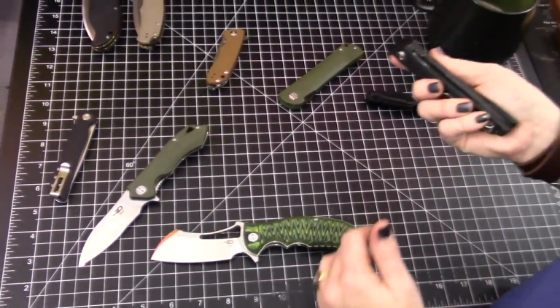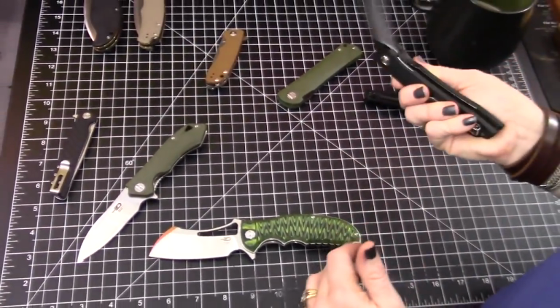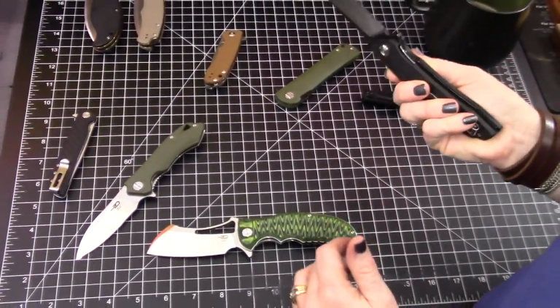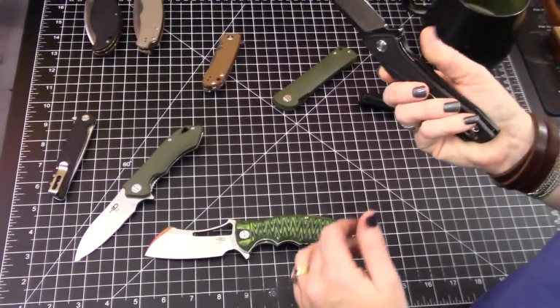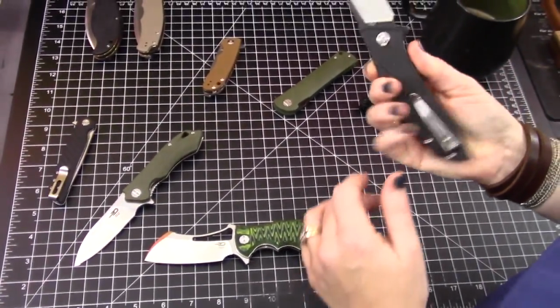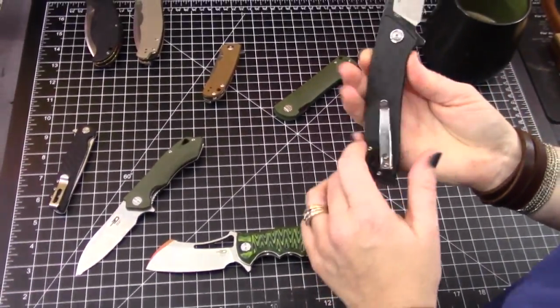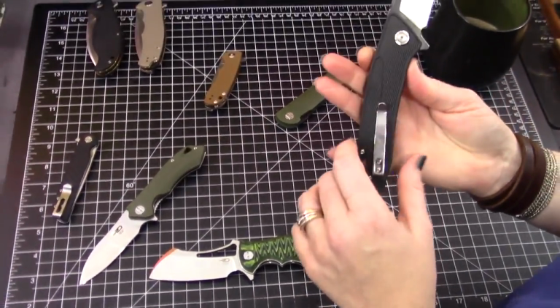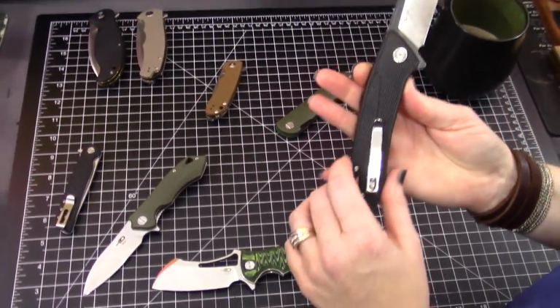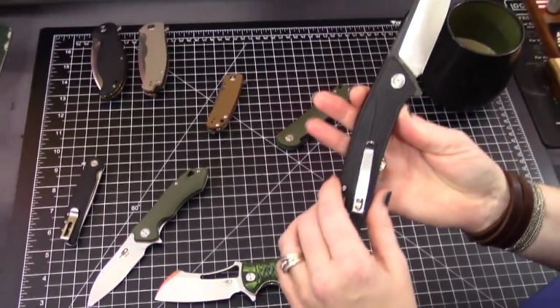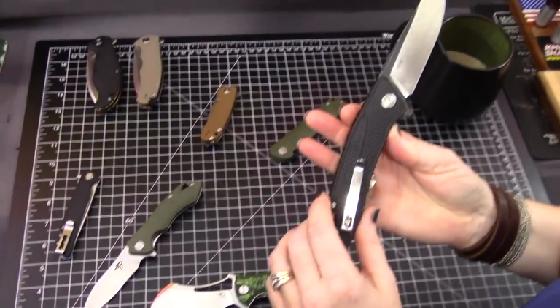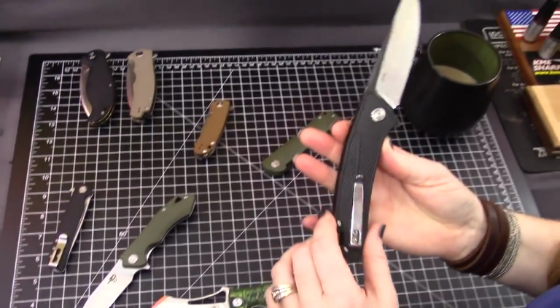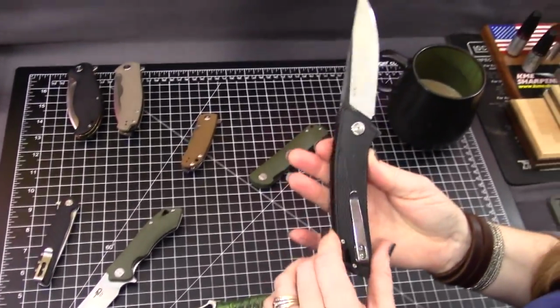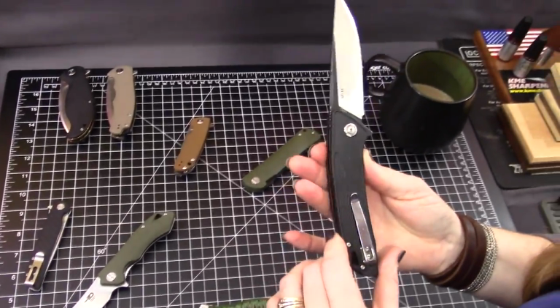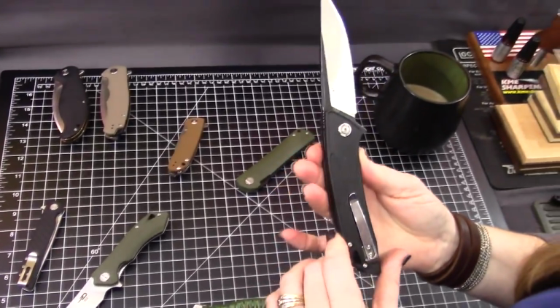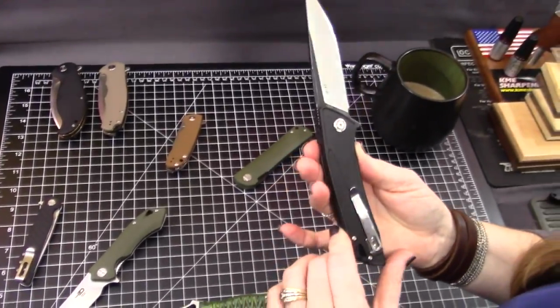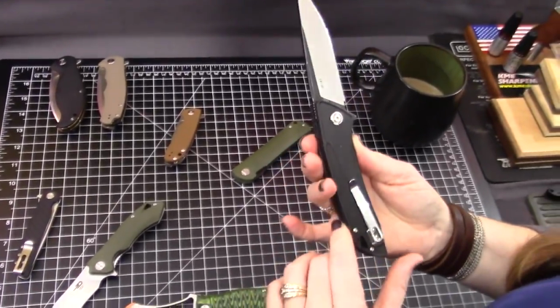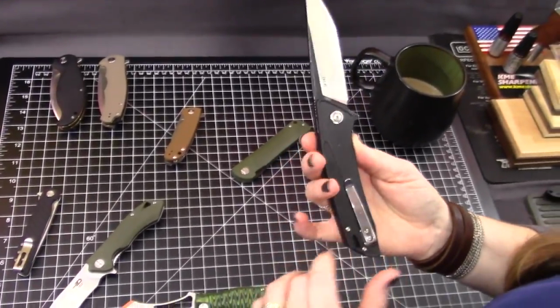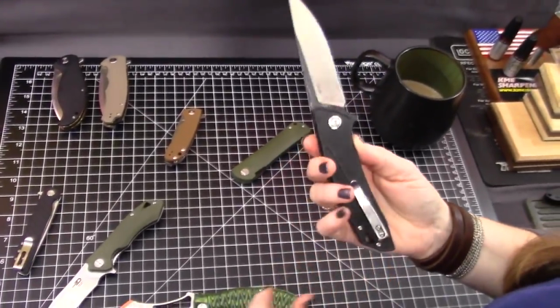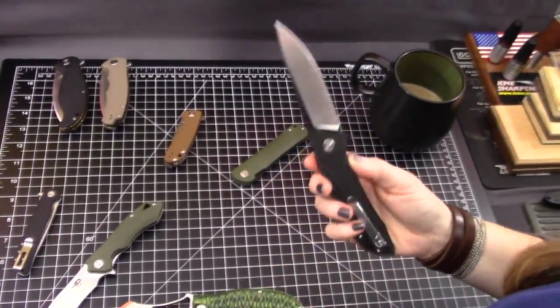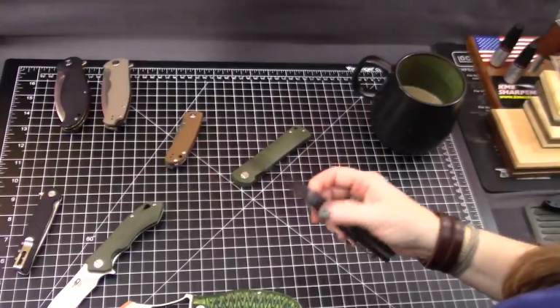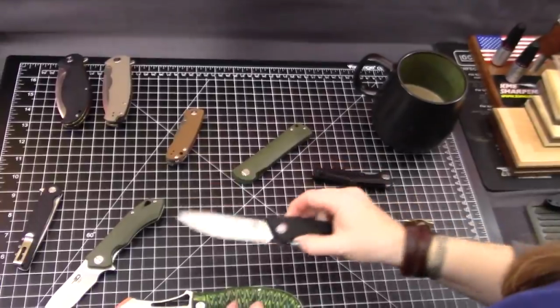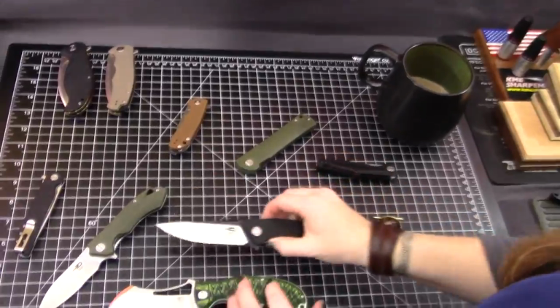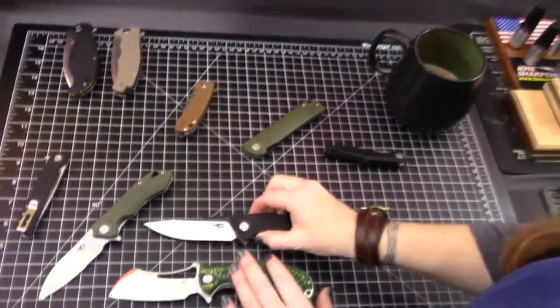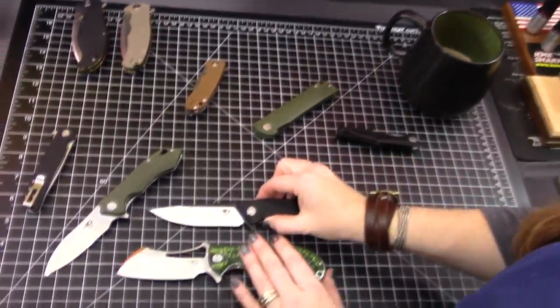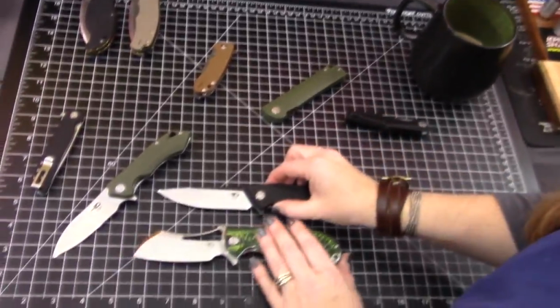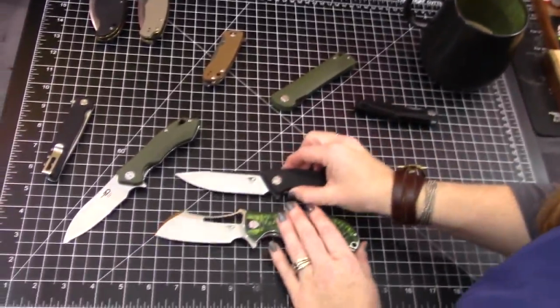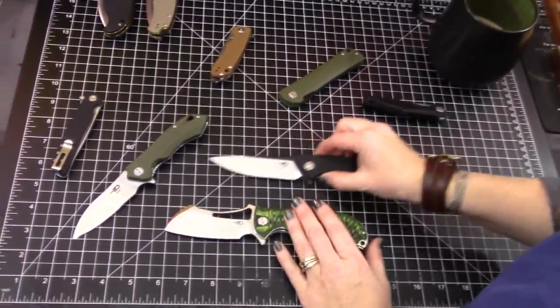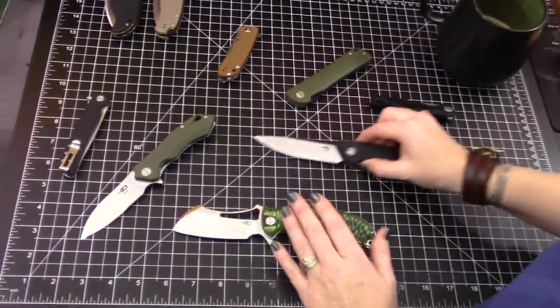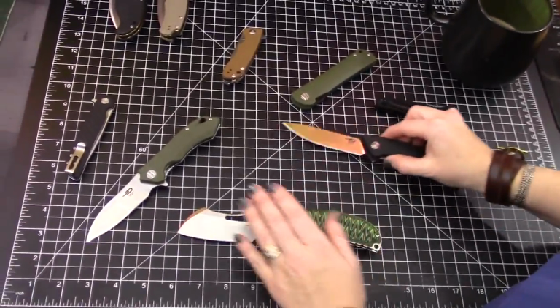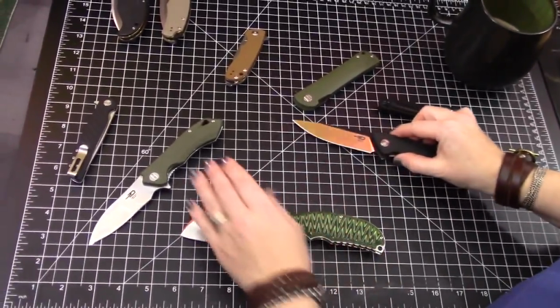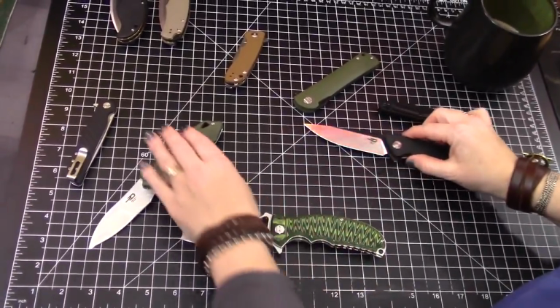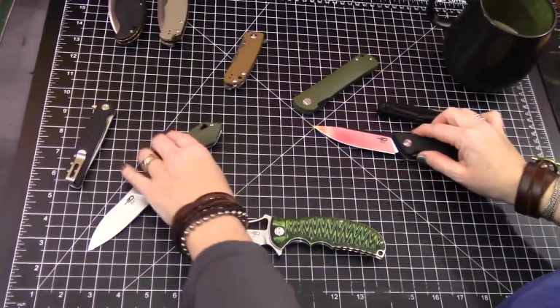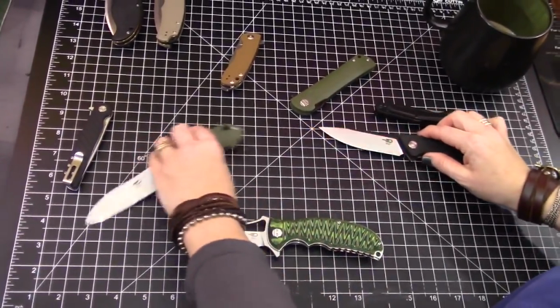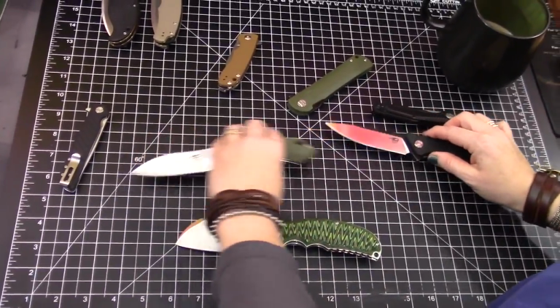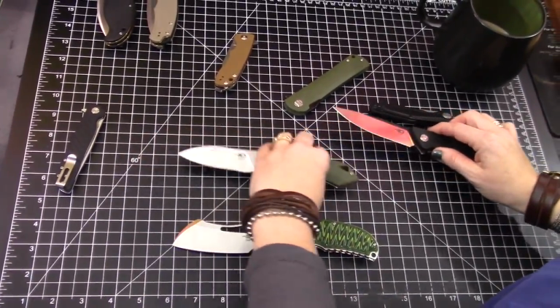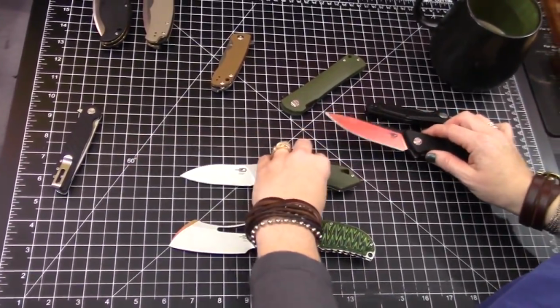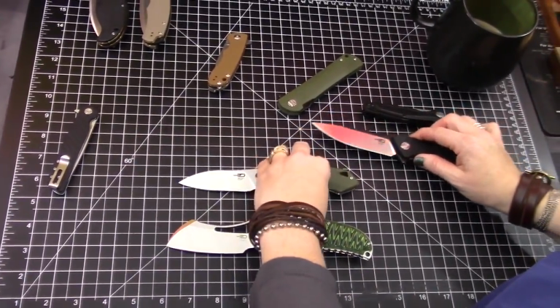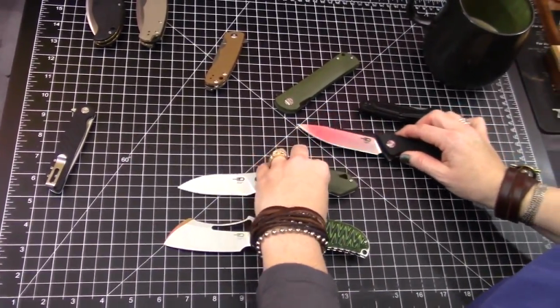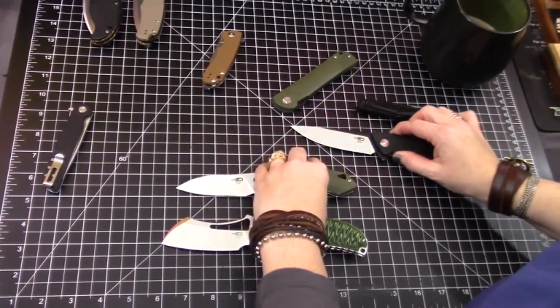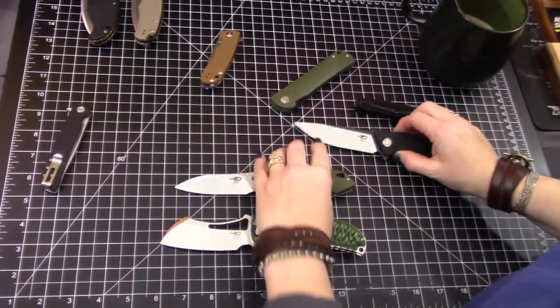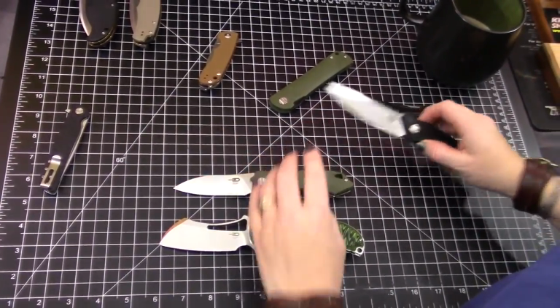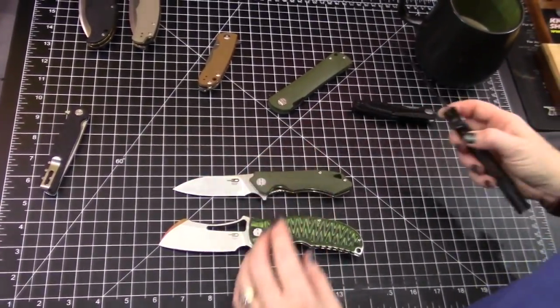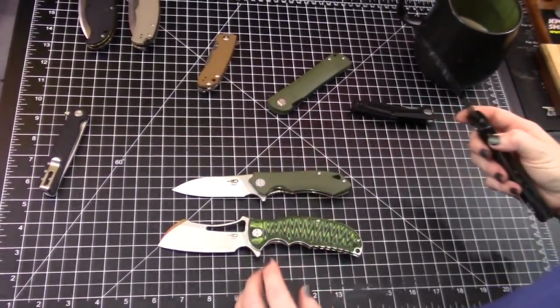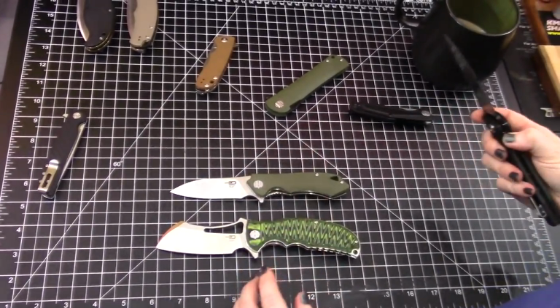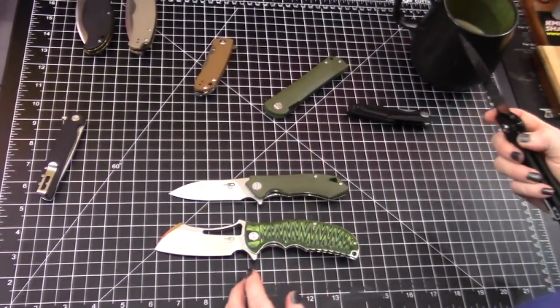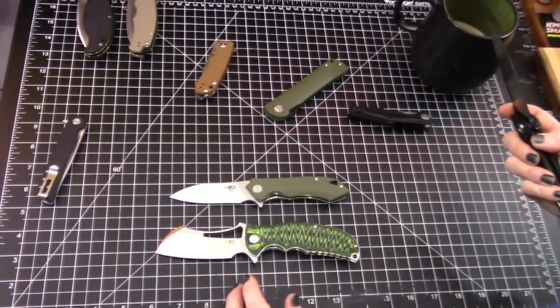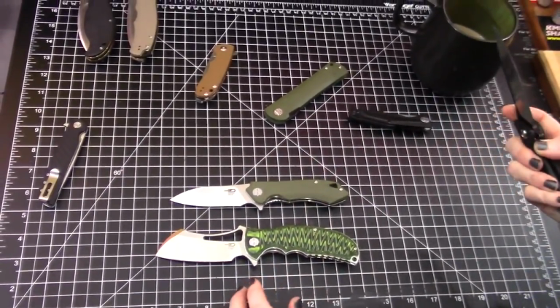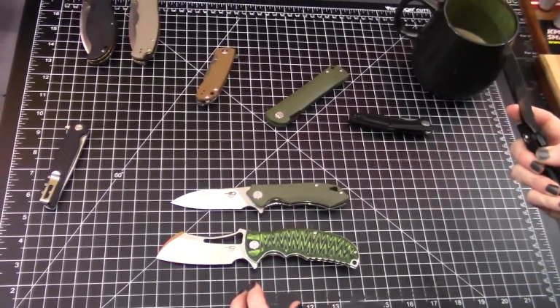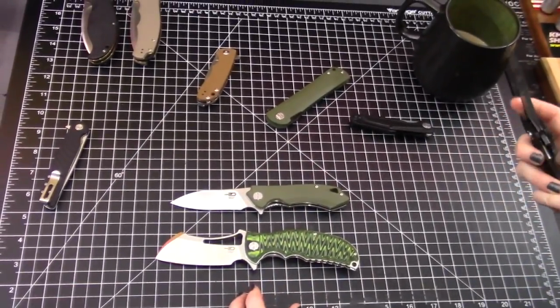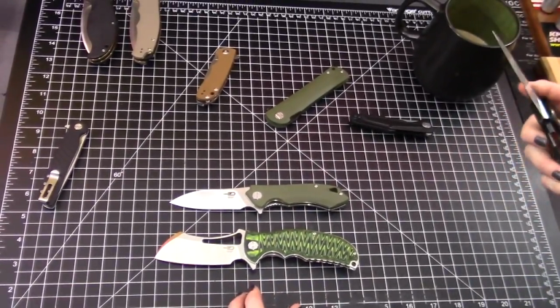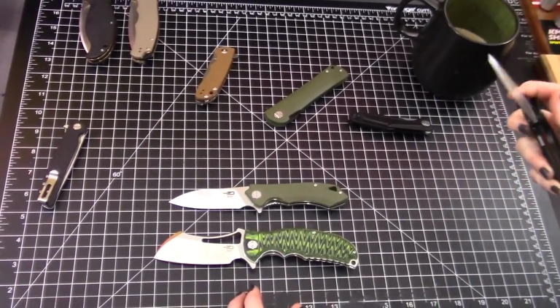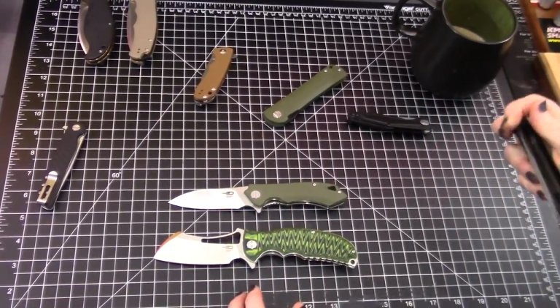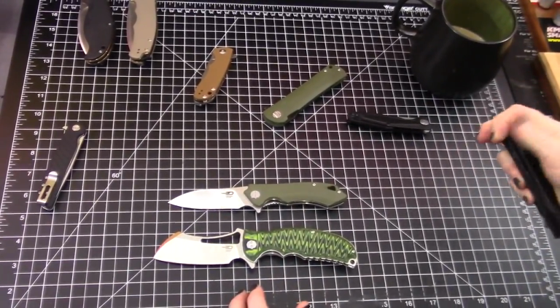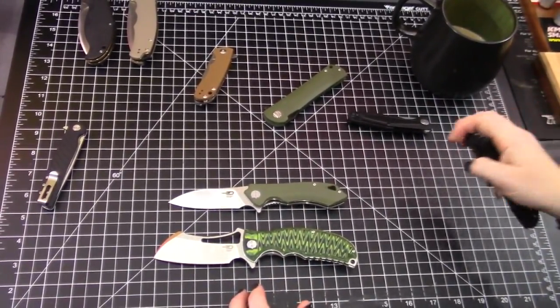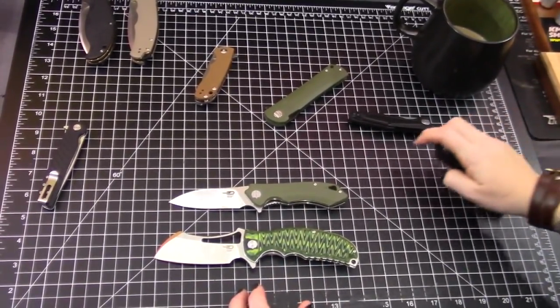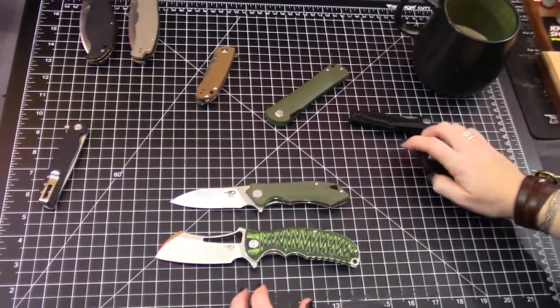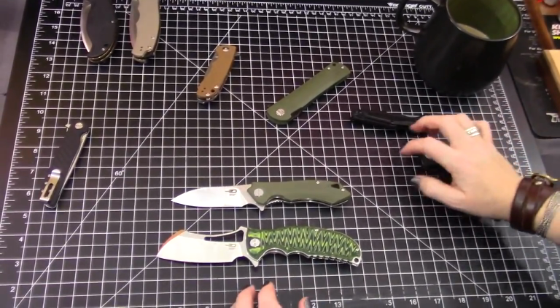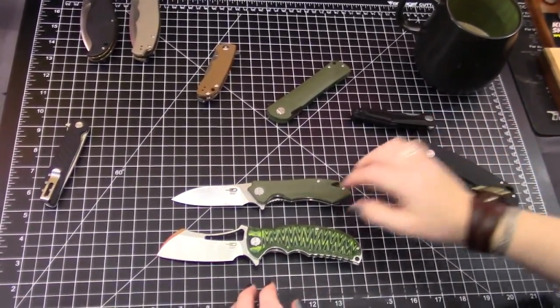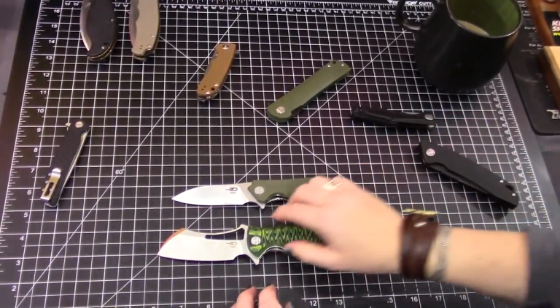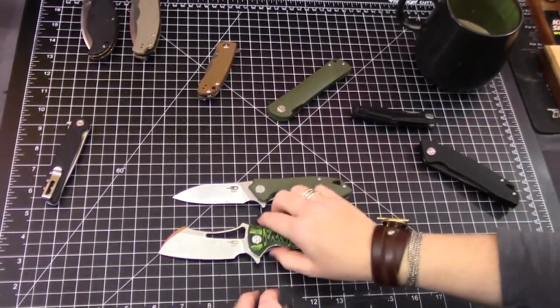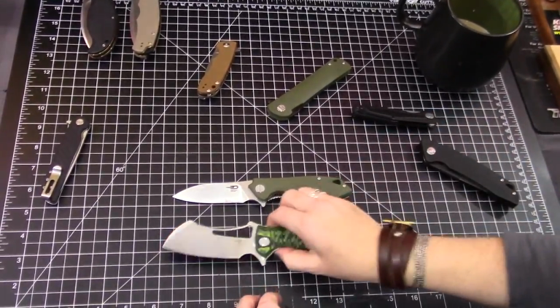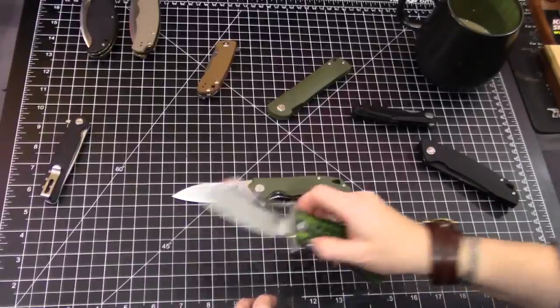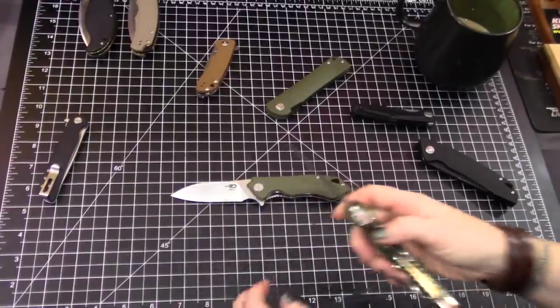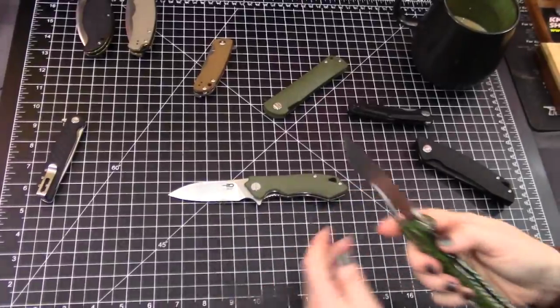This one was that 12C27. So looks like steel-wise, they're good to go.